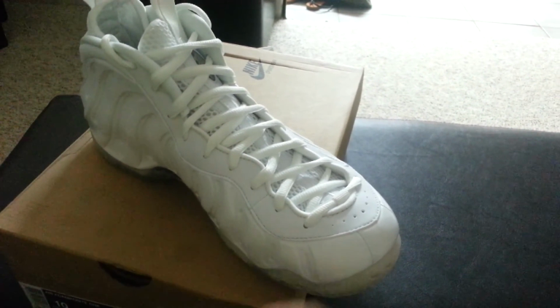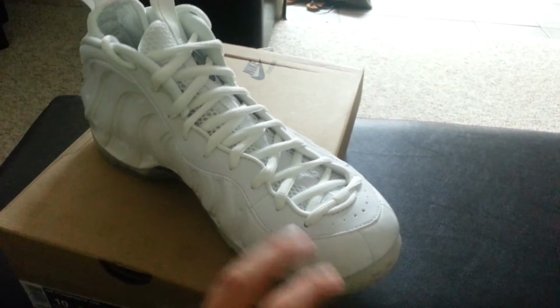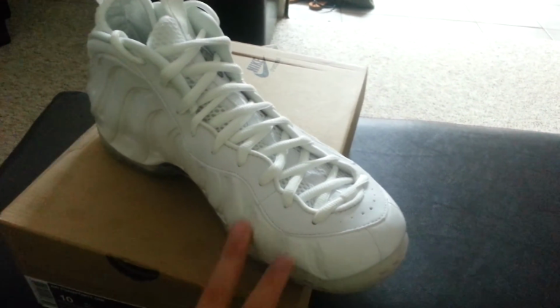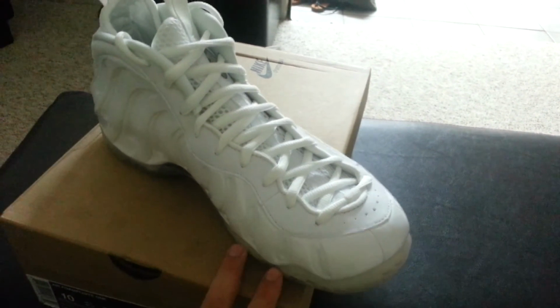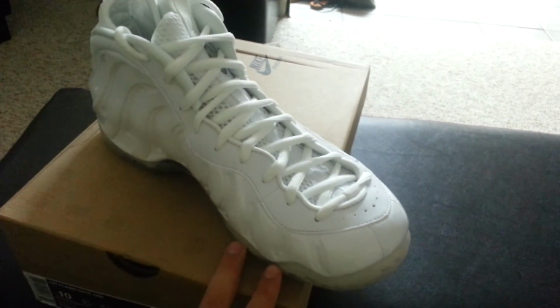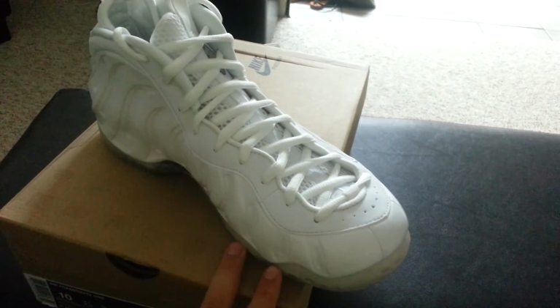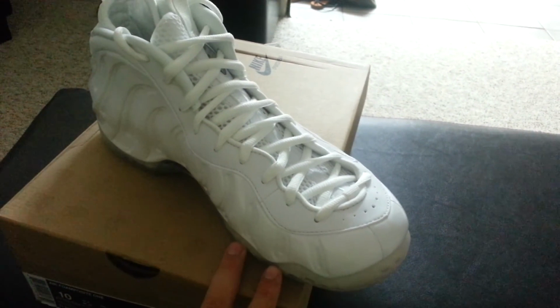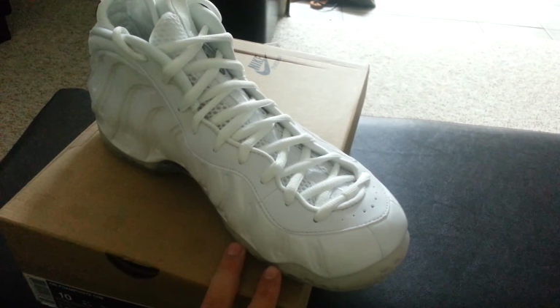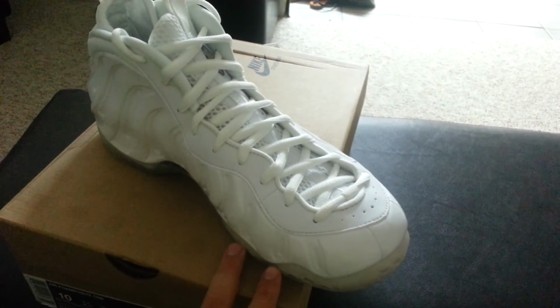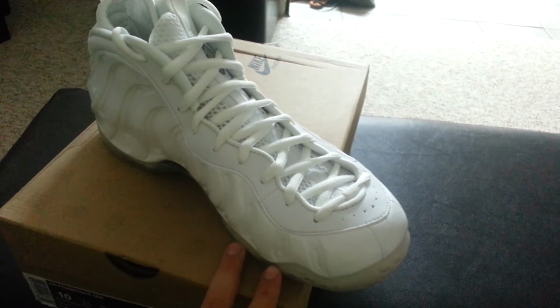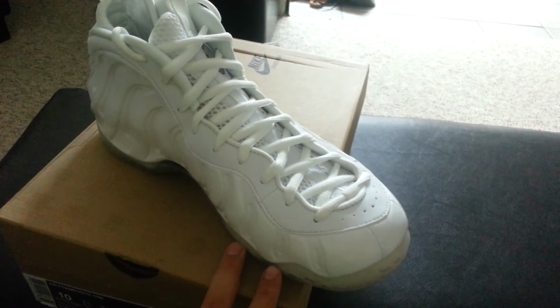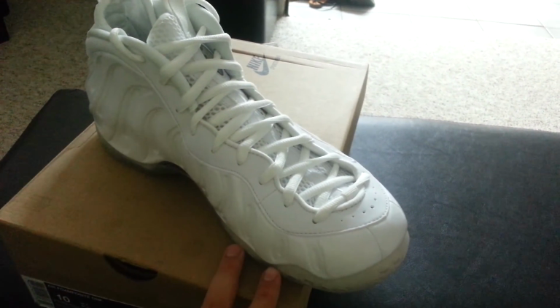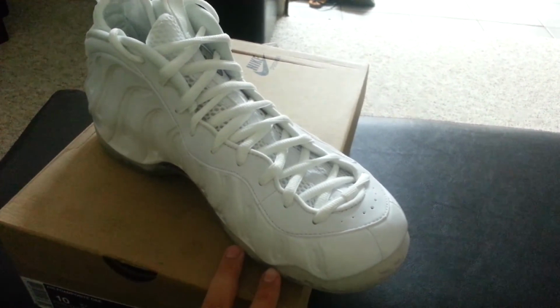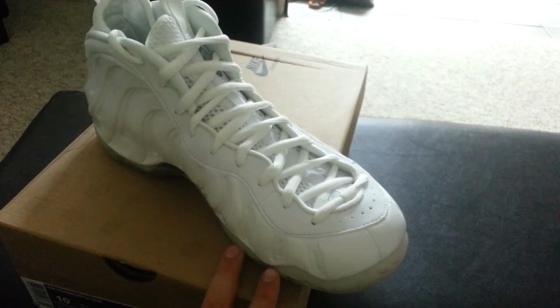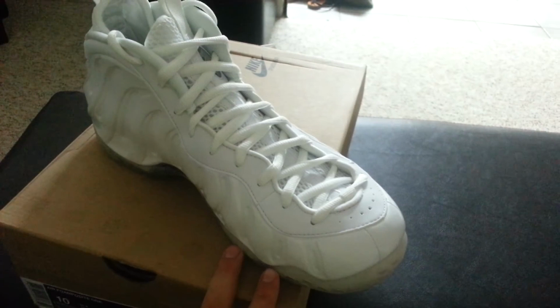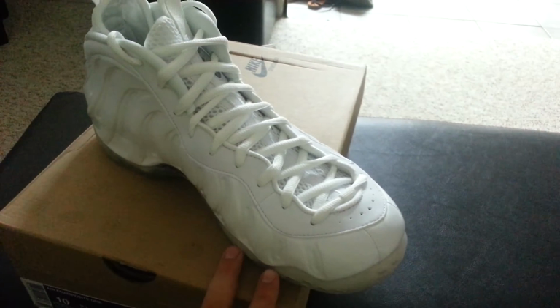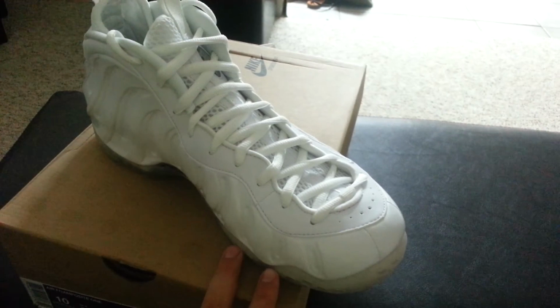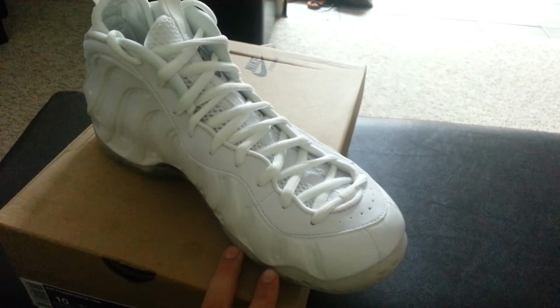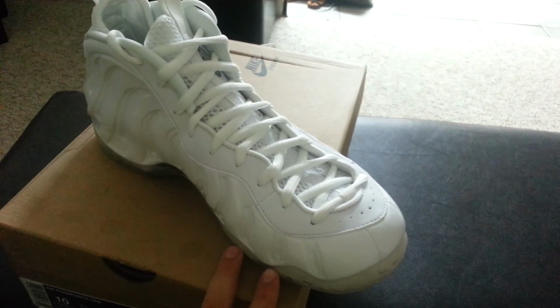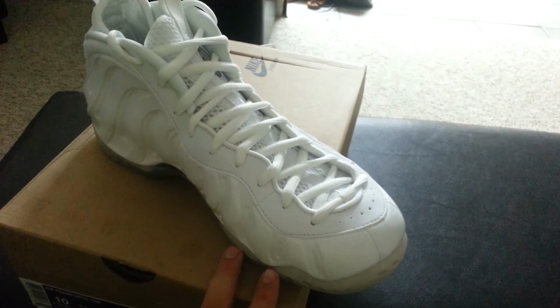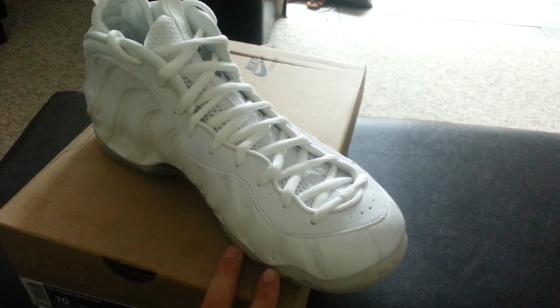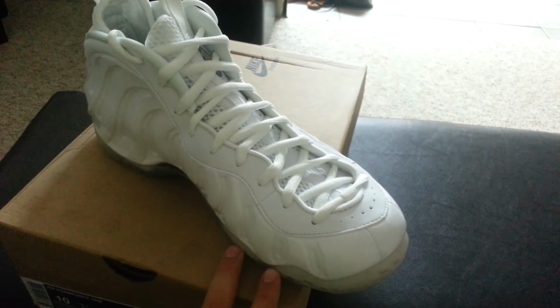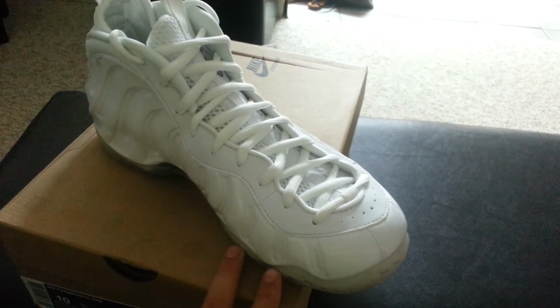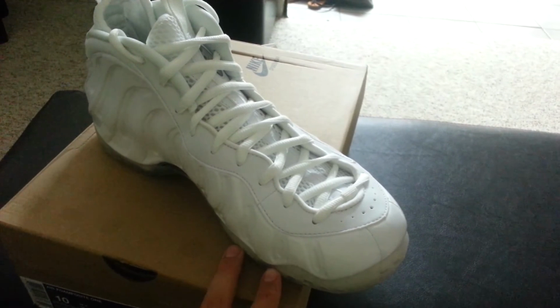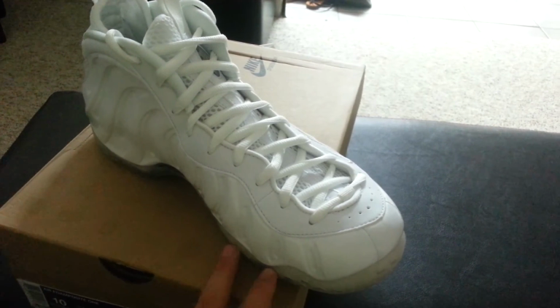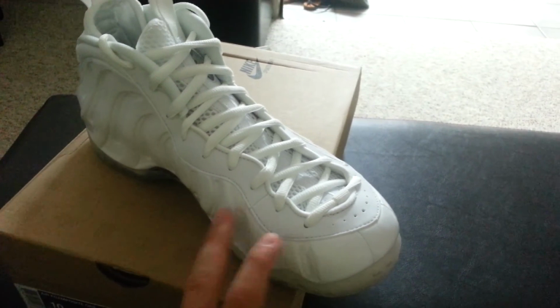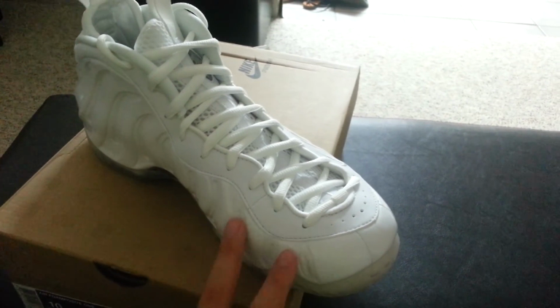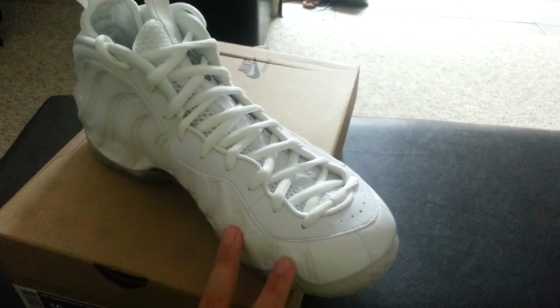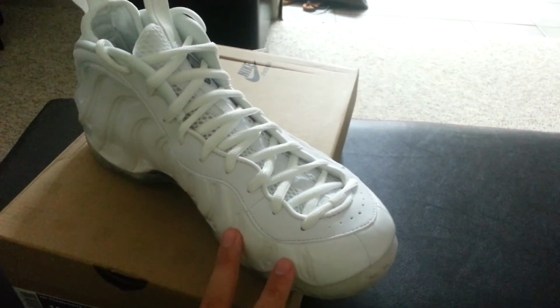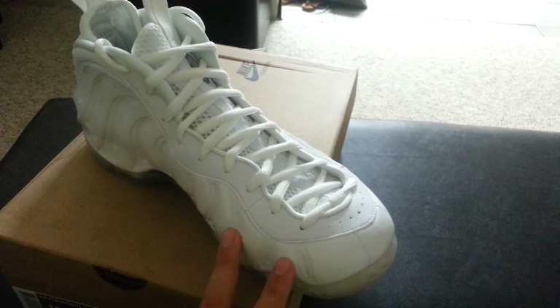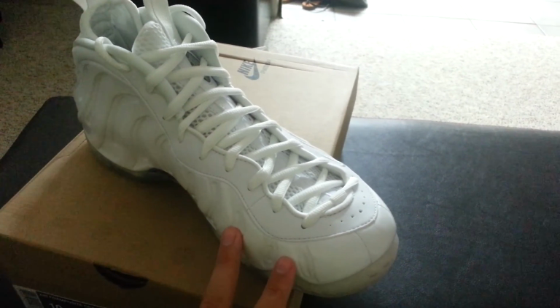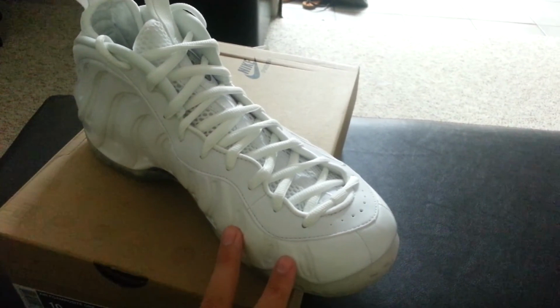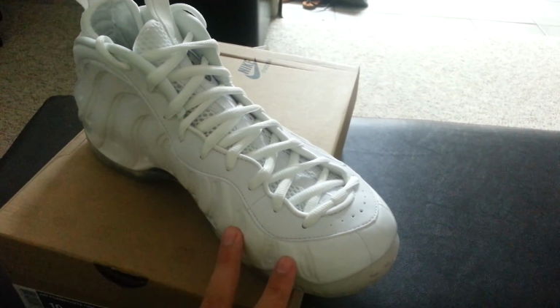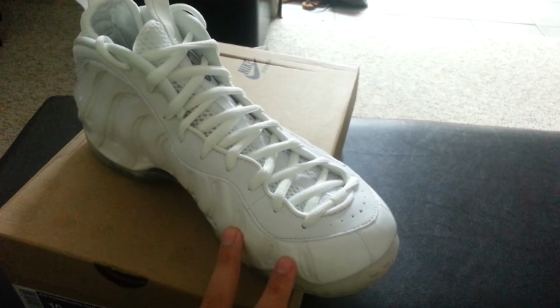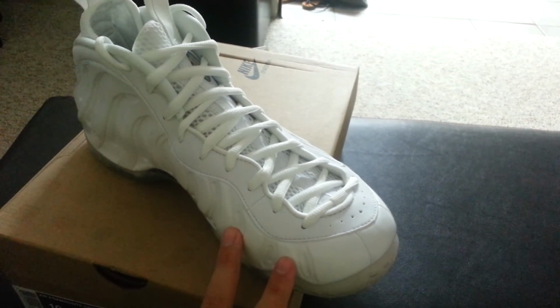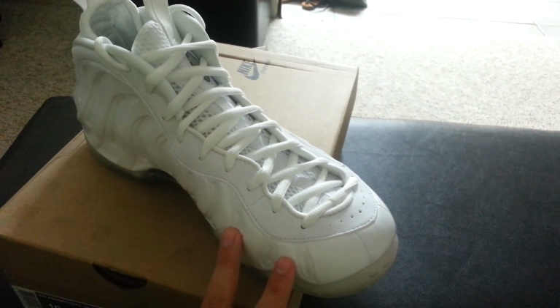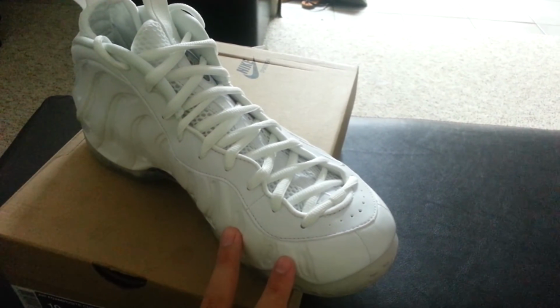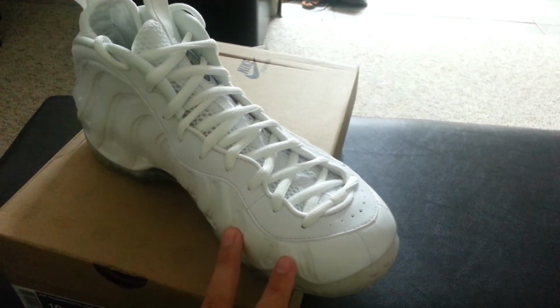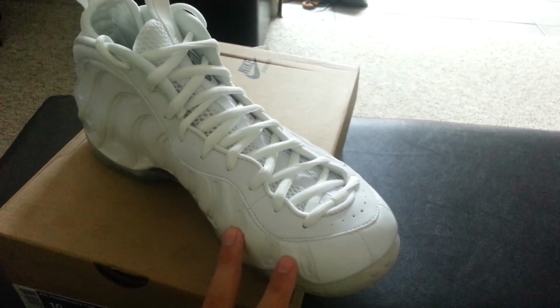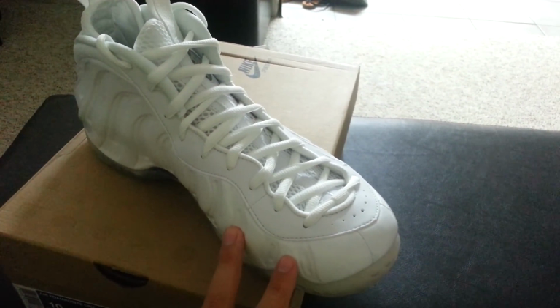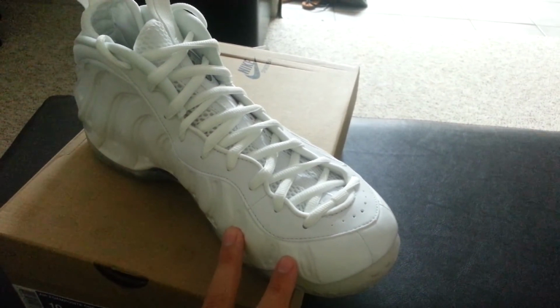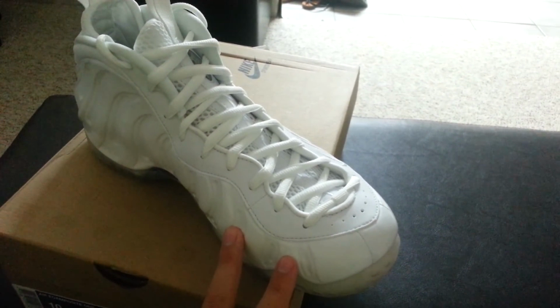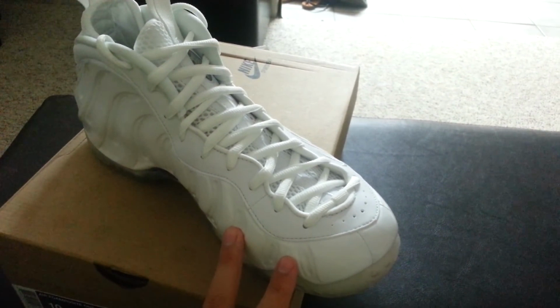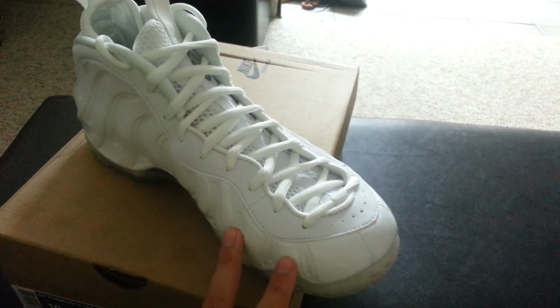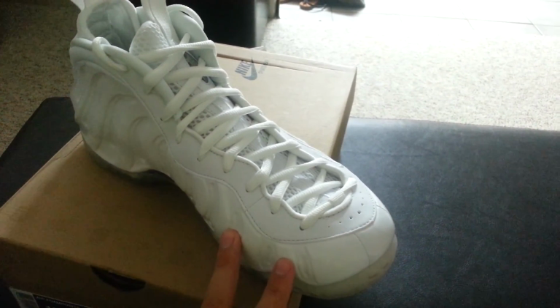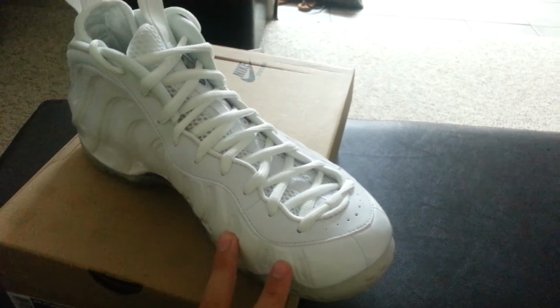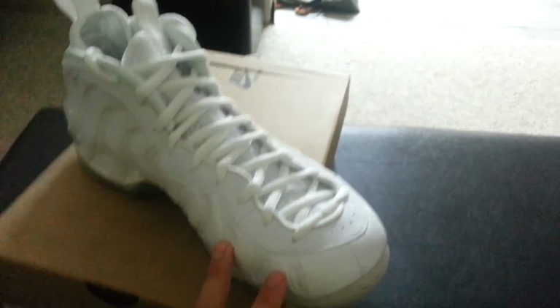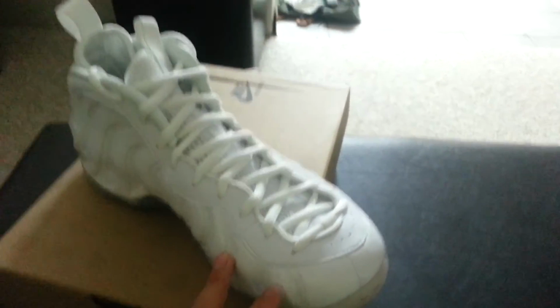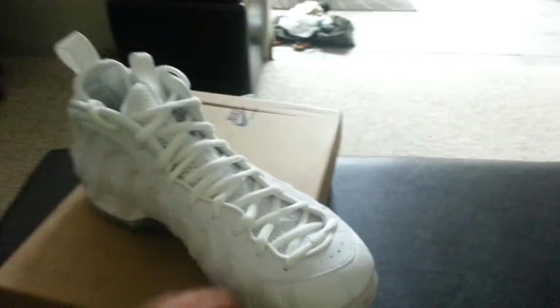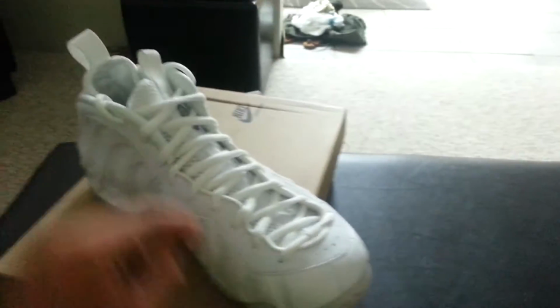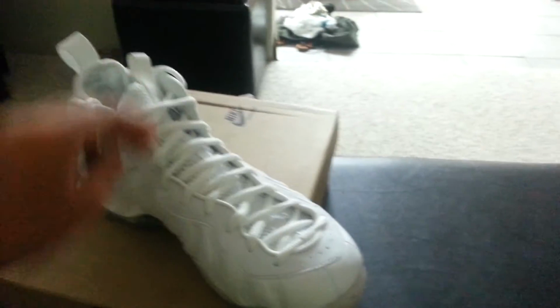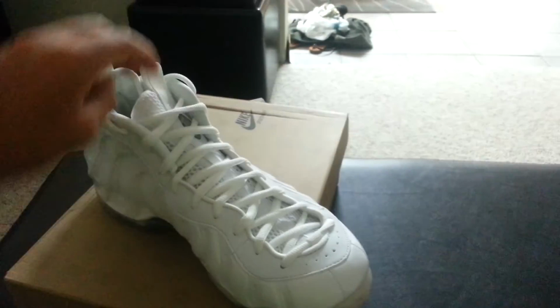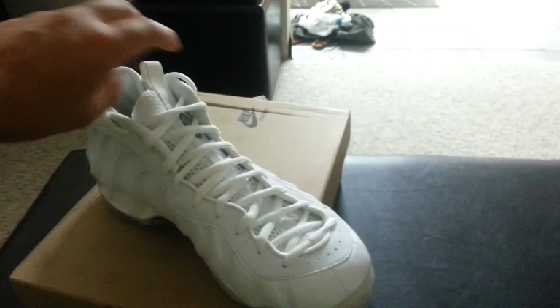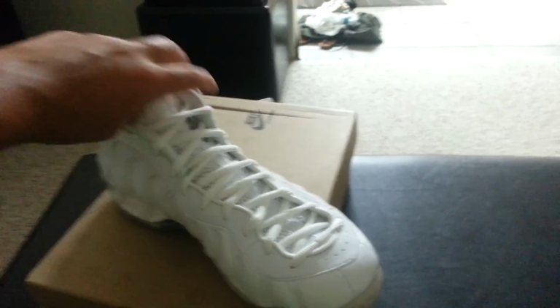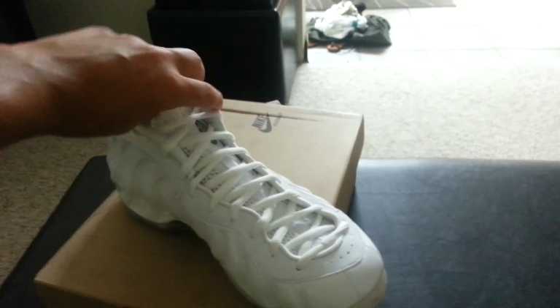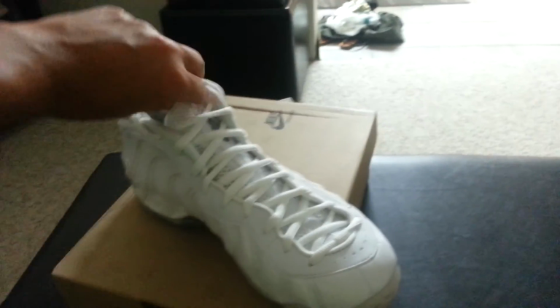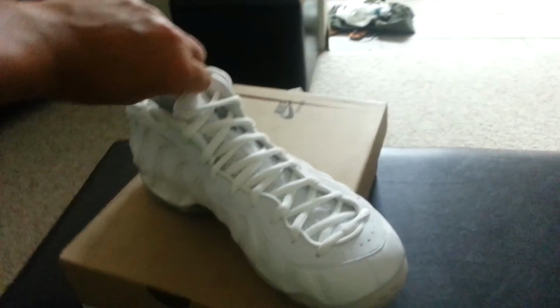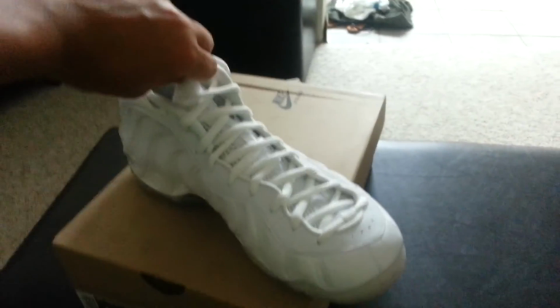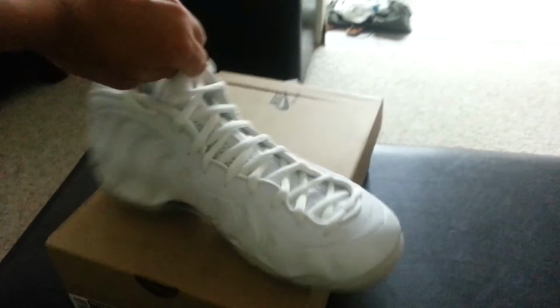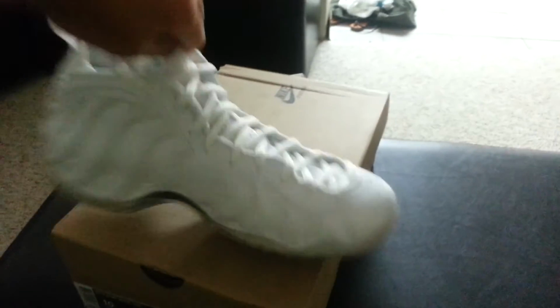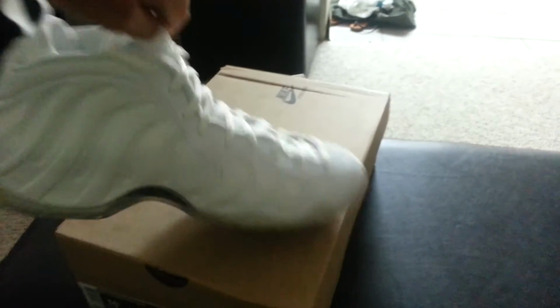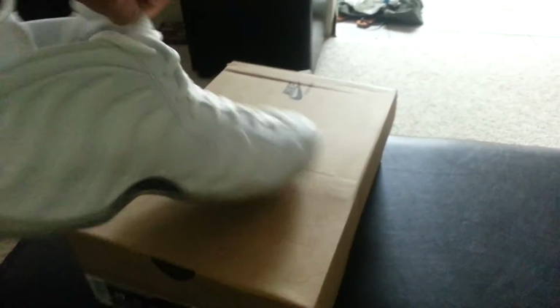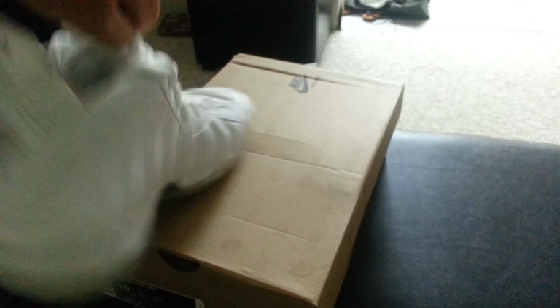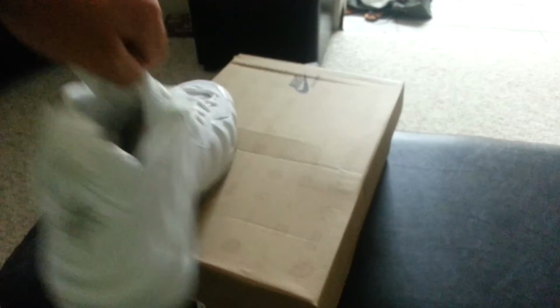Go sub to my other channel, the Sneak Addicts — I have unboxing and on-foot videos of a bunch of different shoes. Thanks for watching, peace.